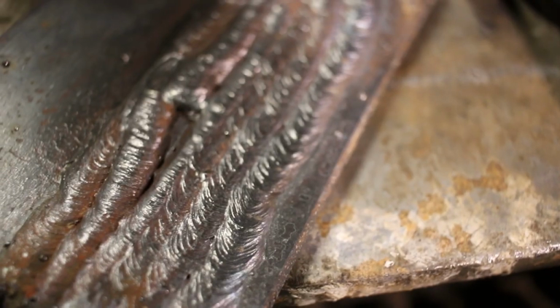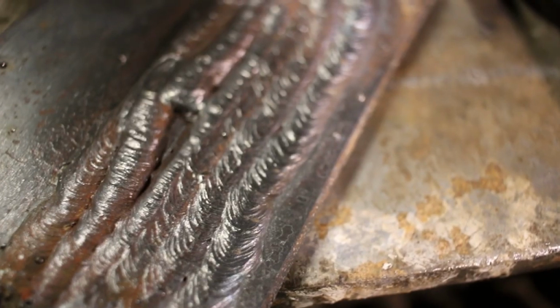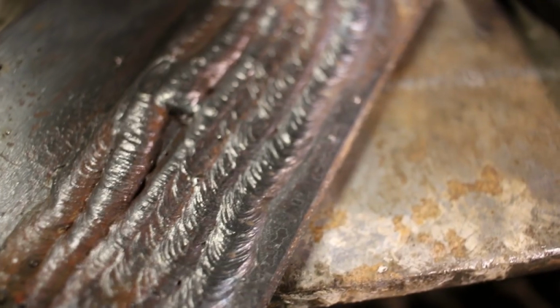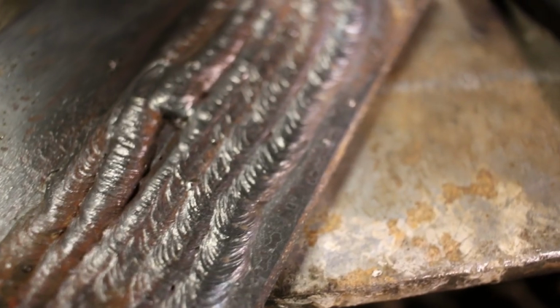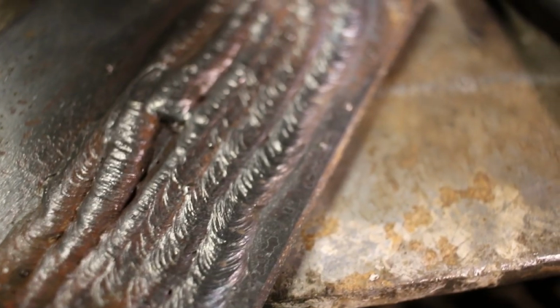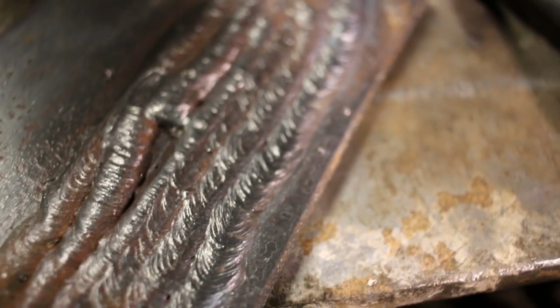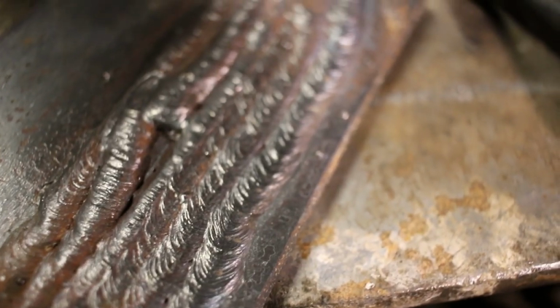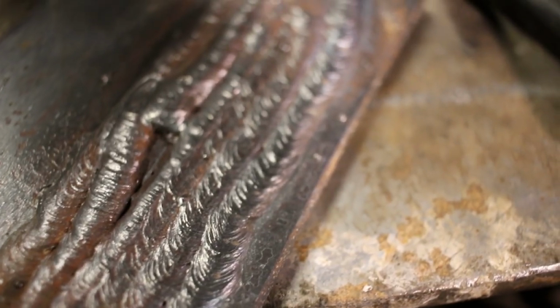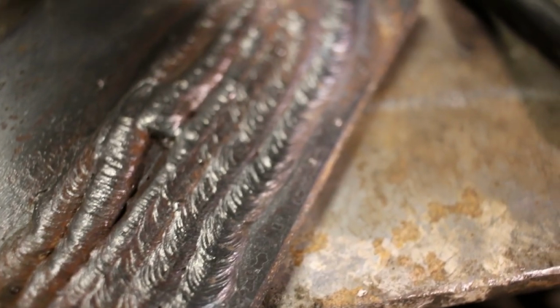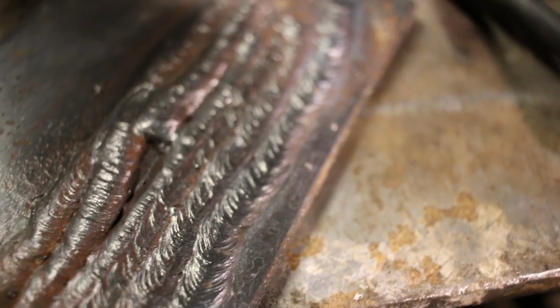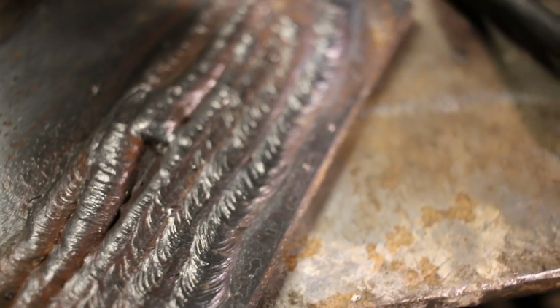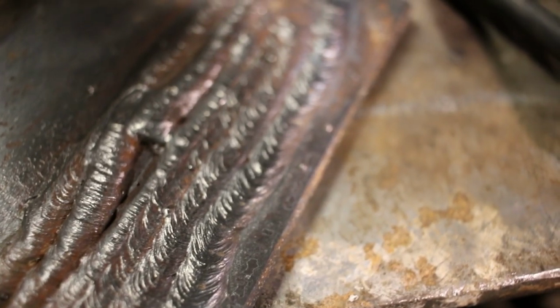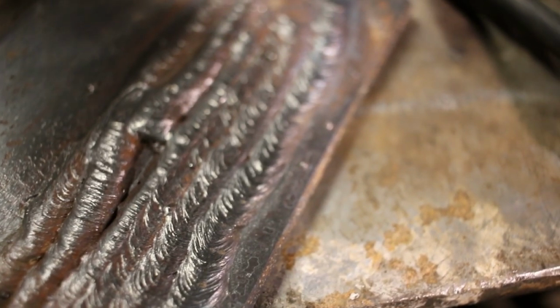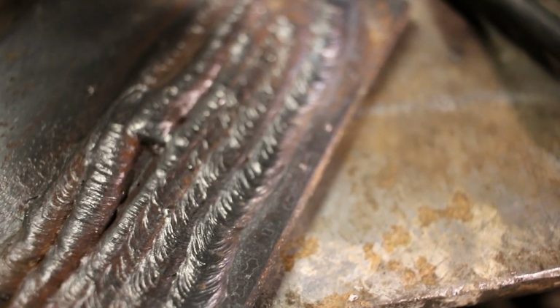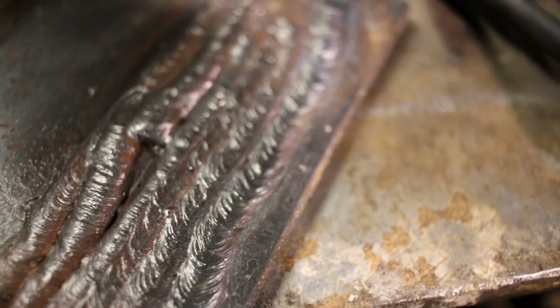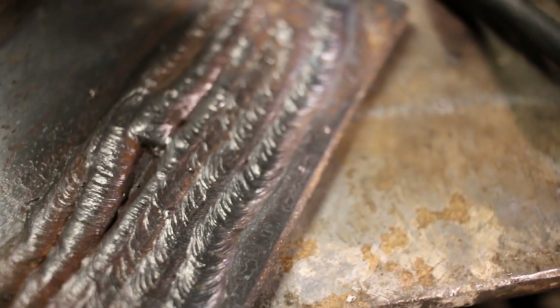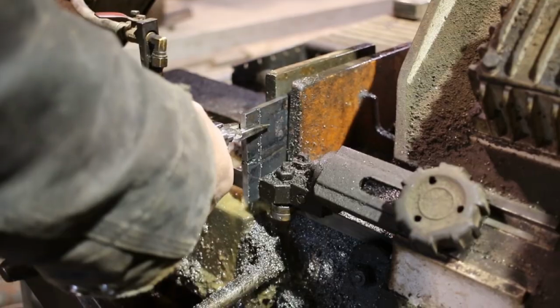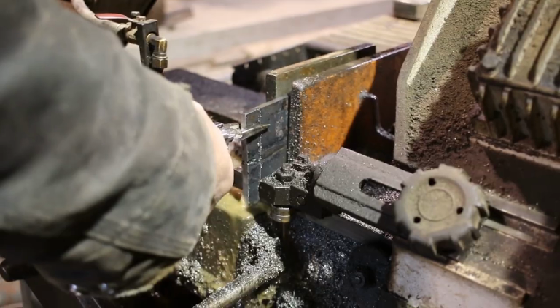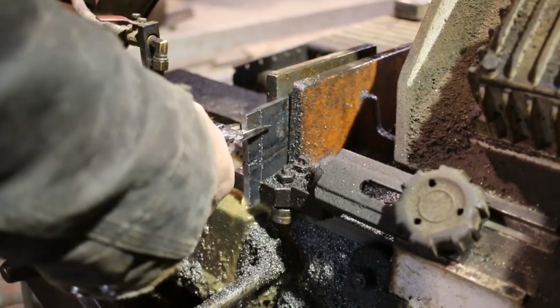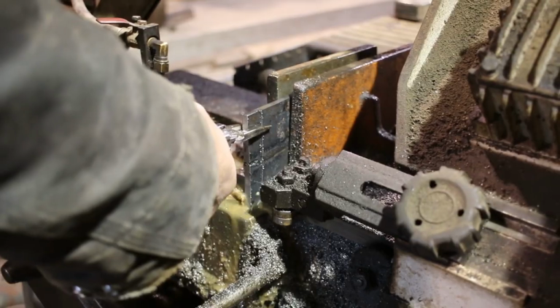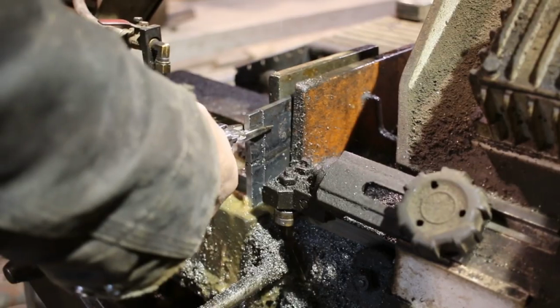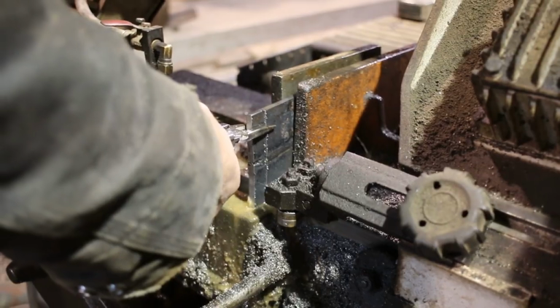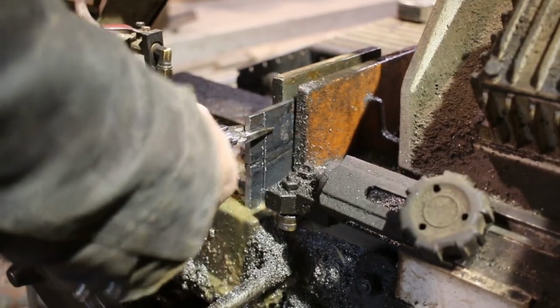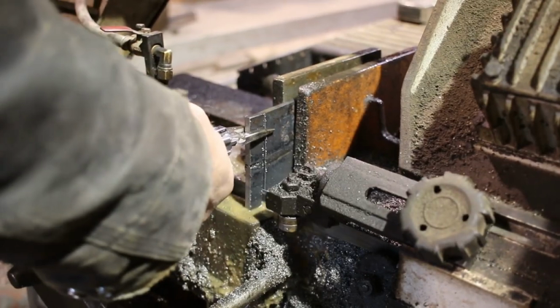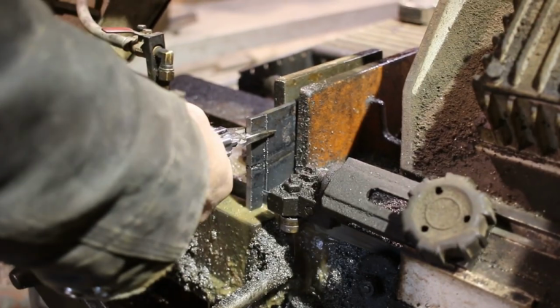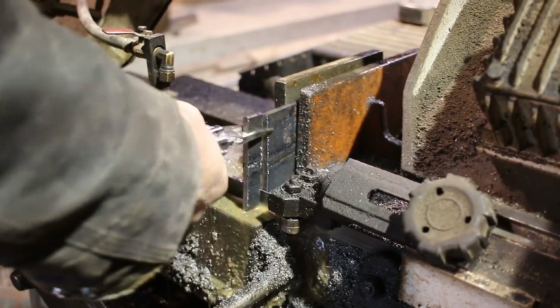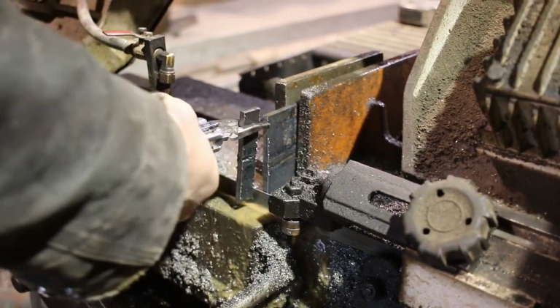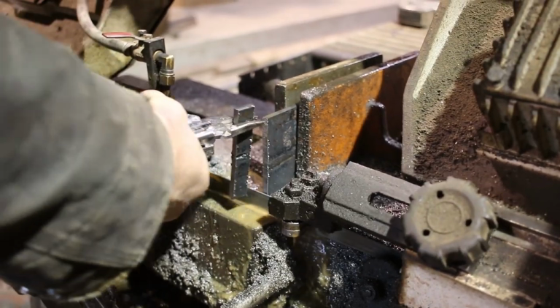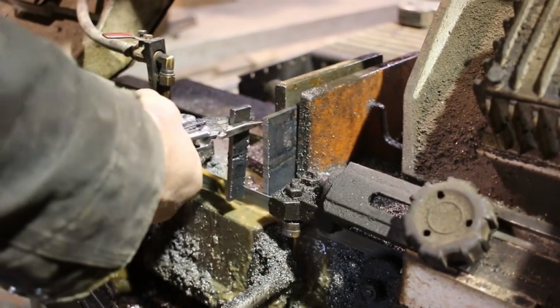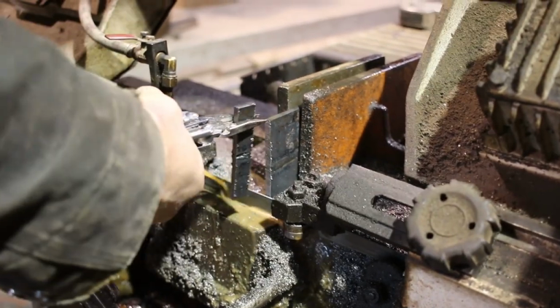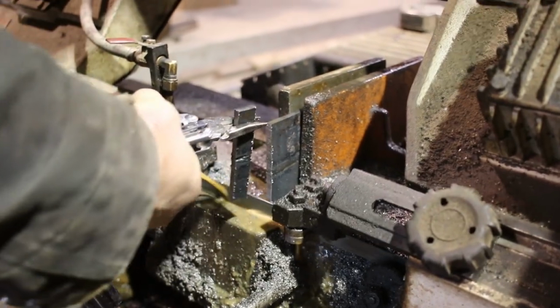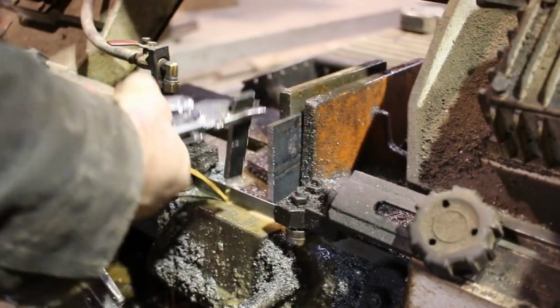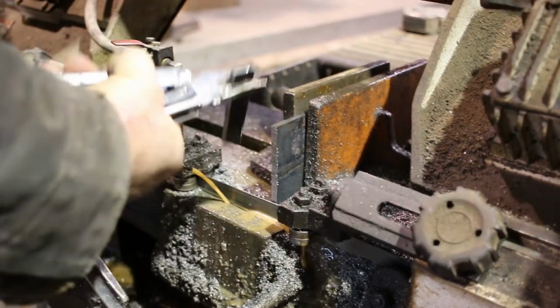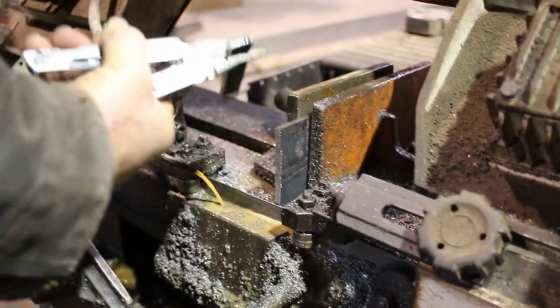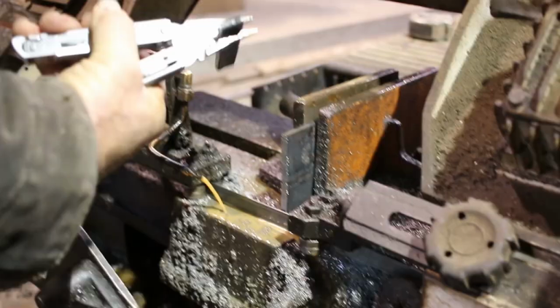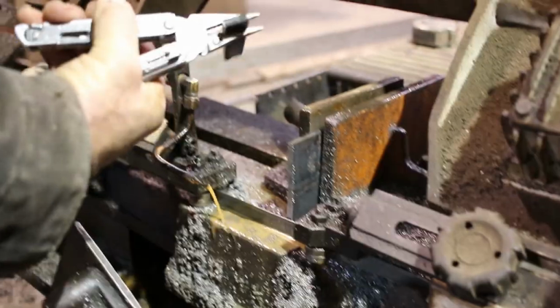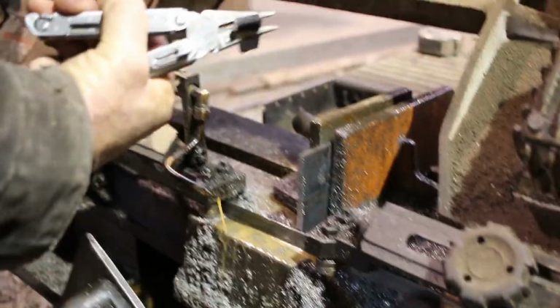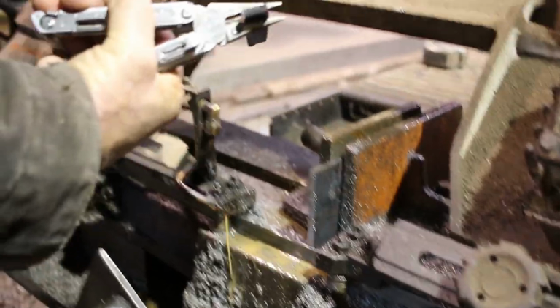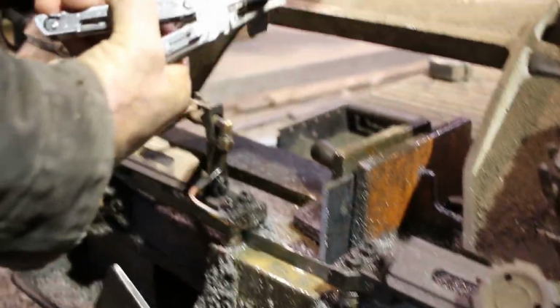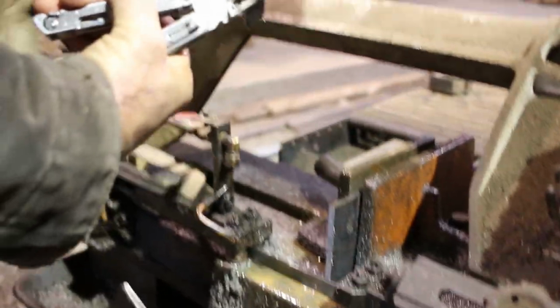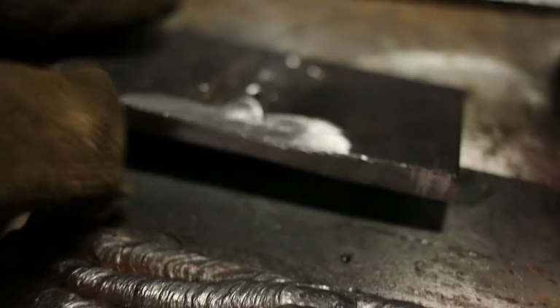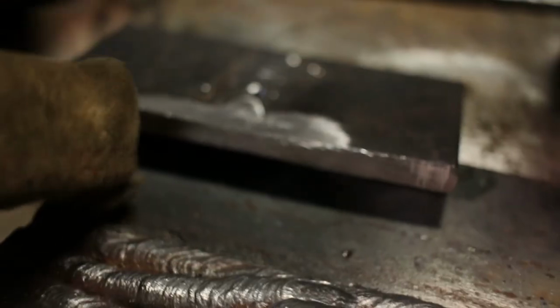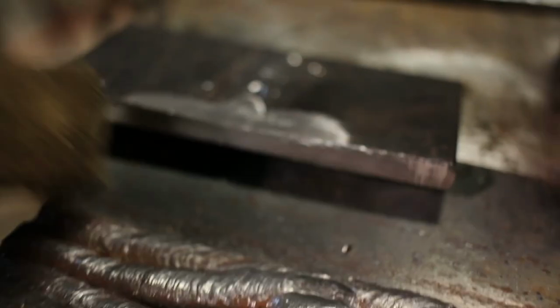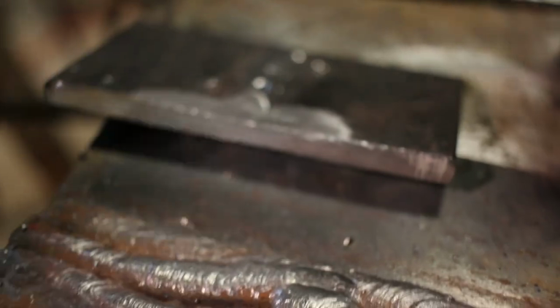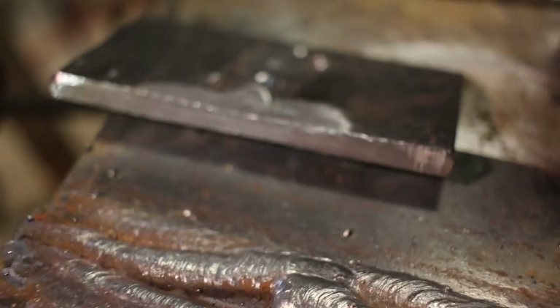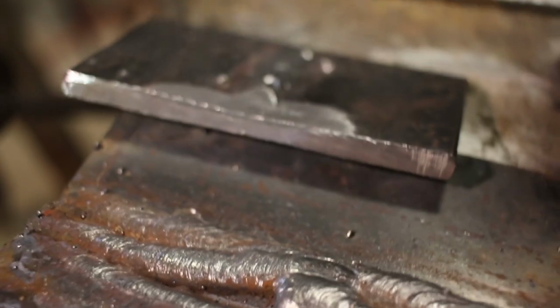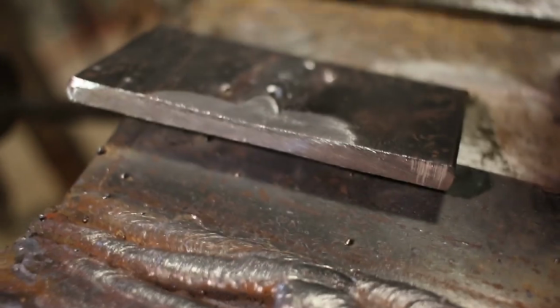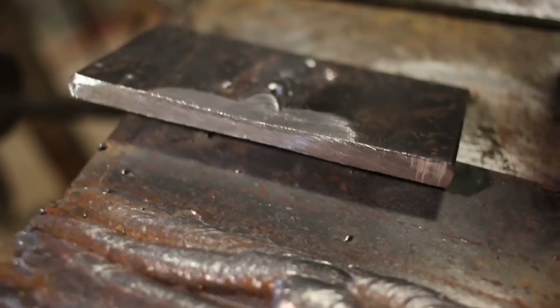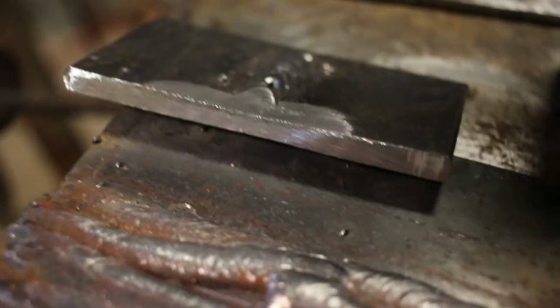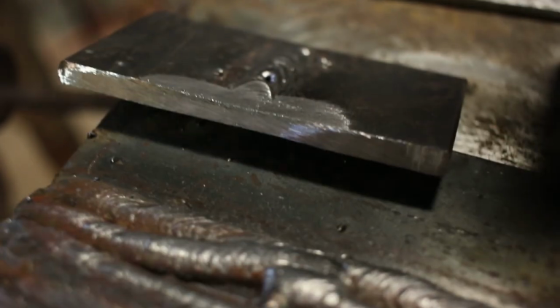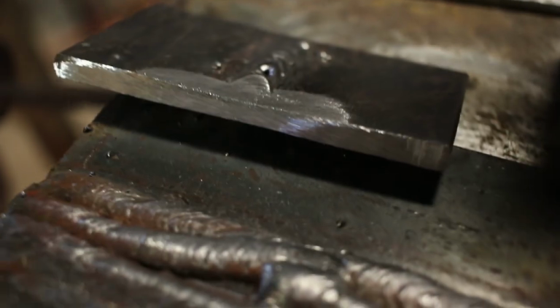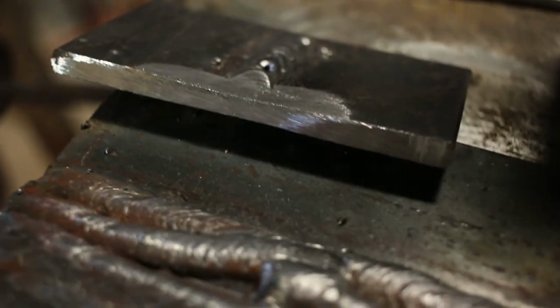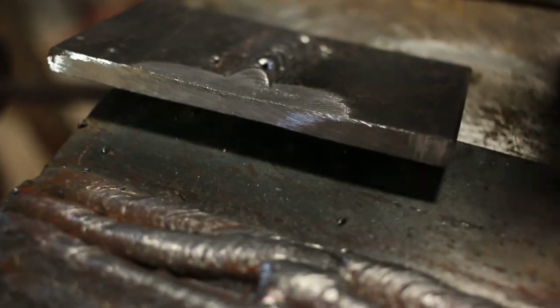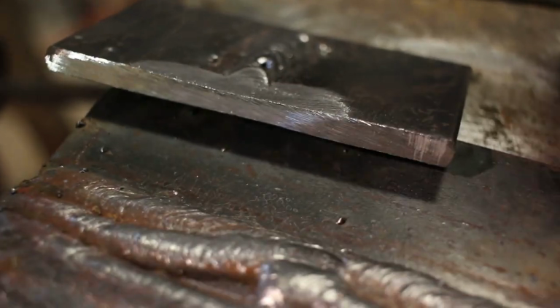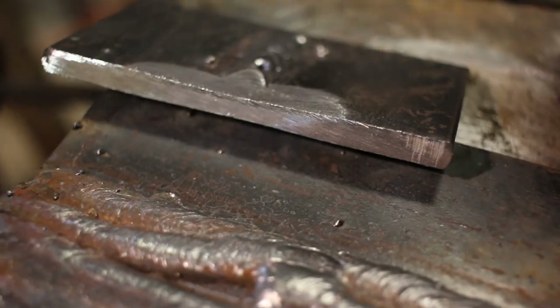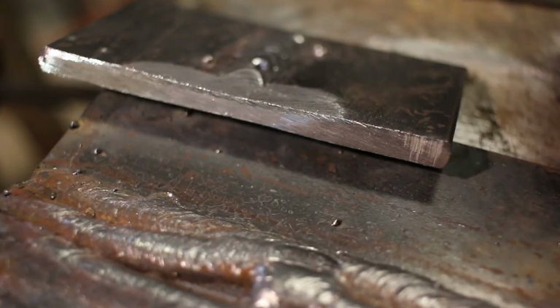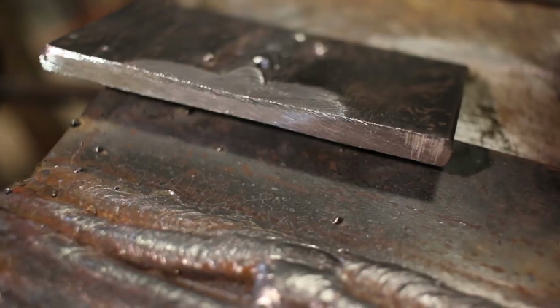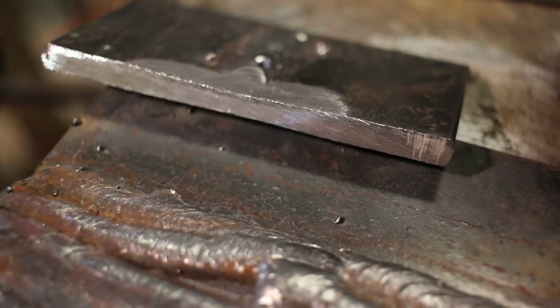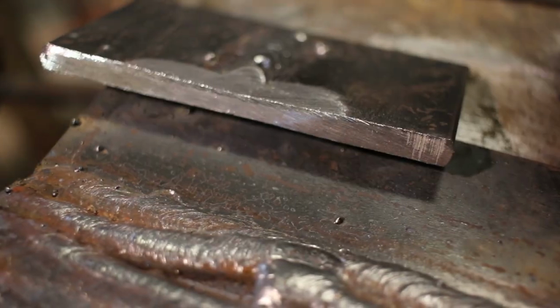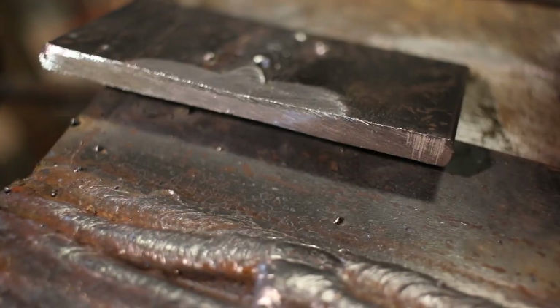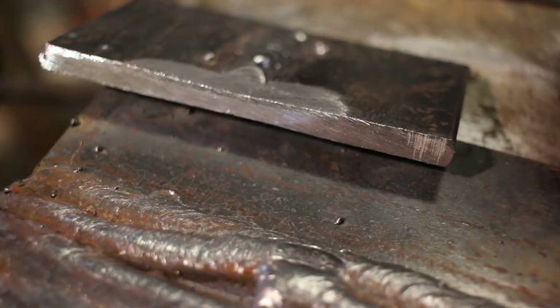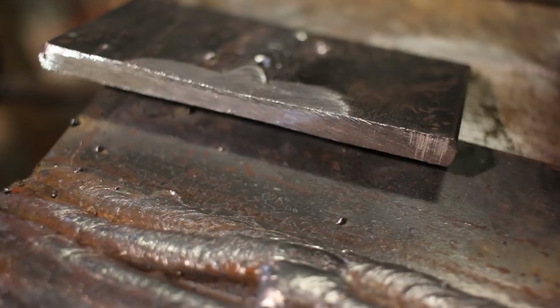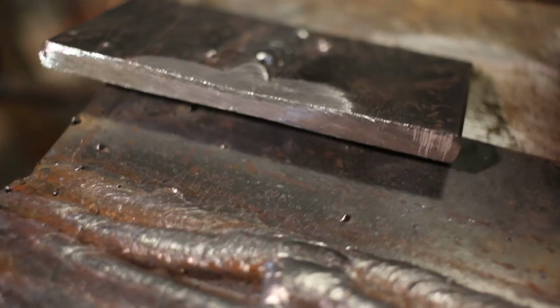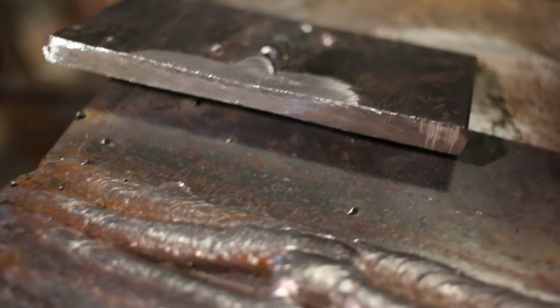Thanks for watching Essential Crafts. Keep up the good work. I would consider that 100% penetration in there.